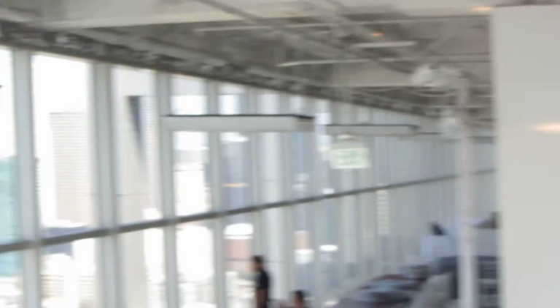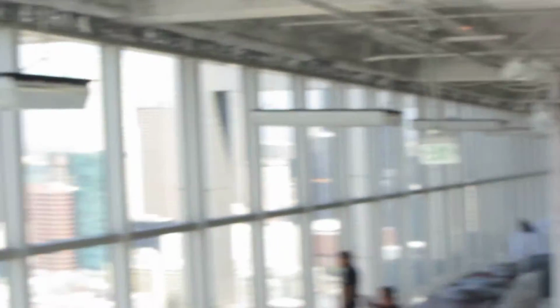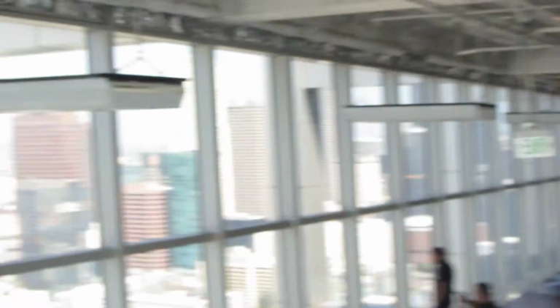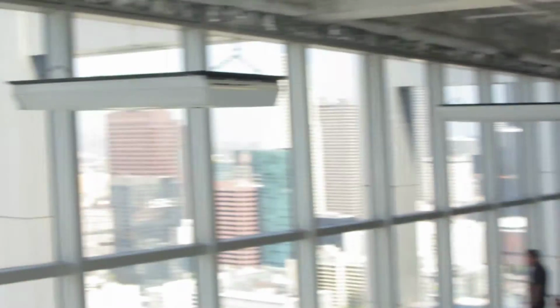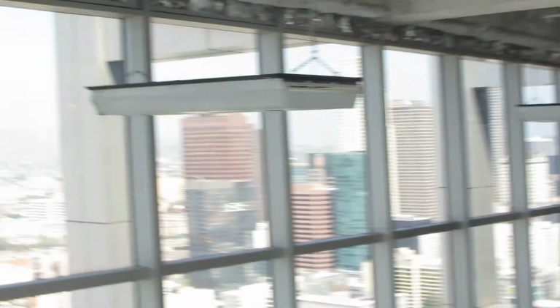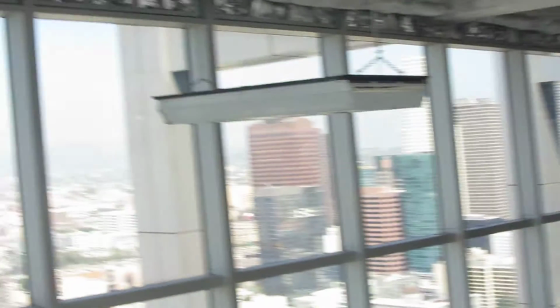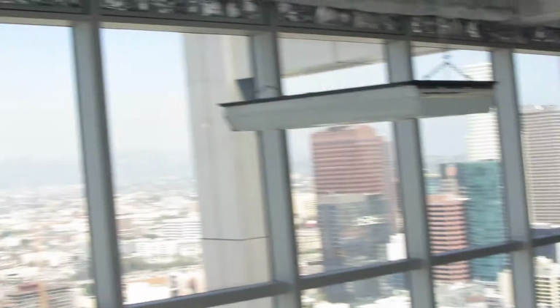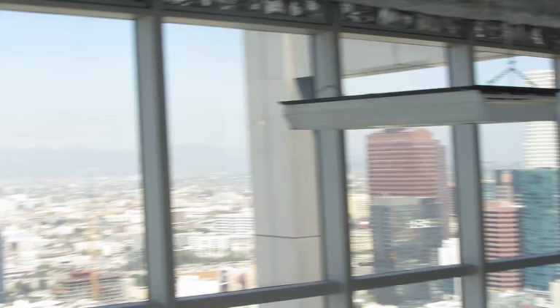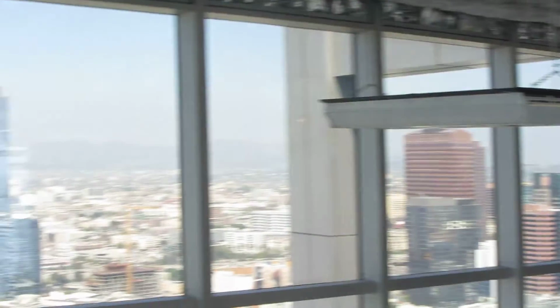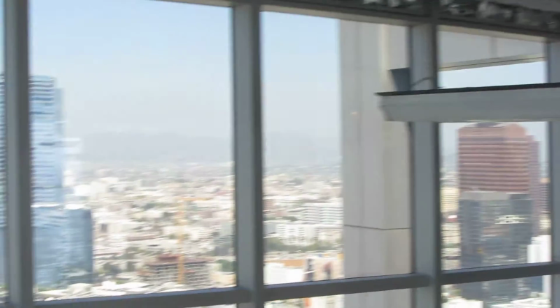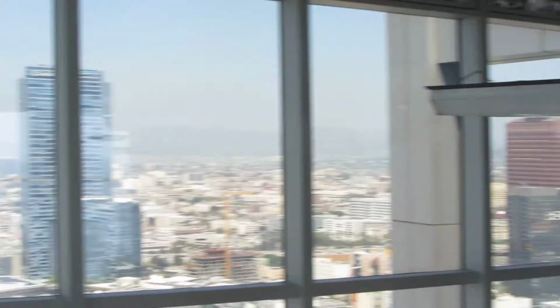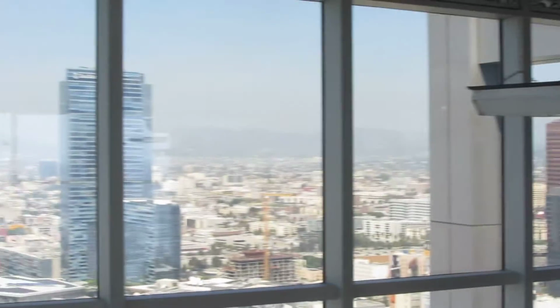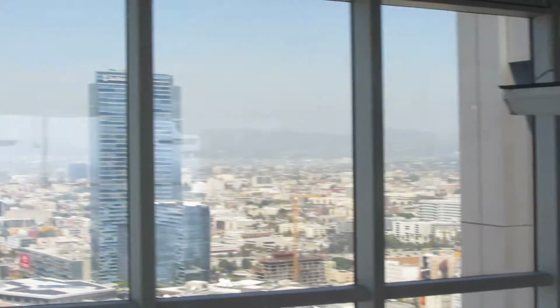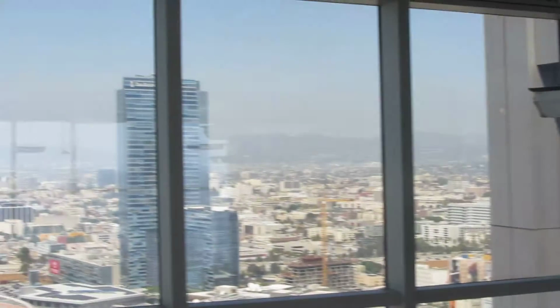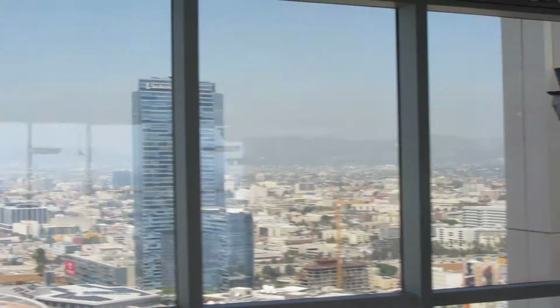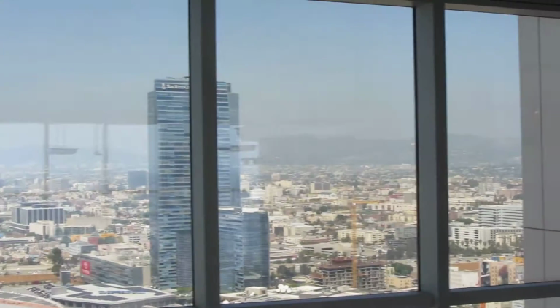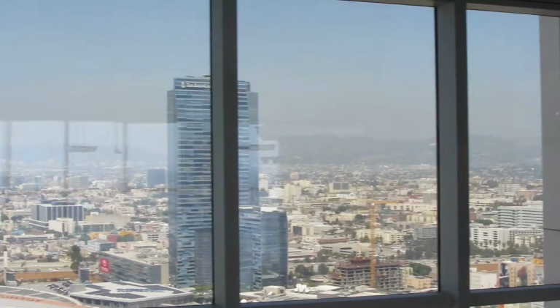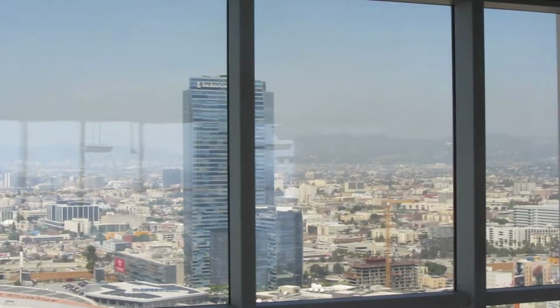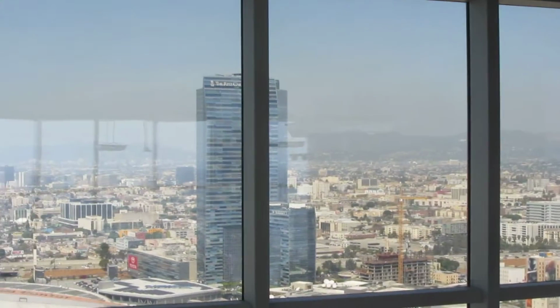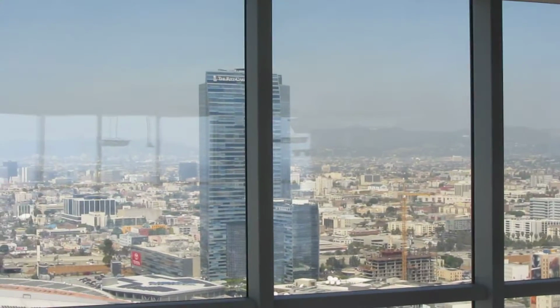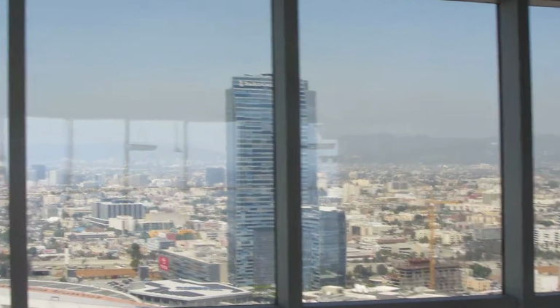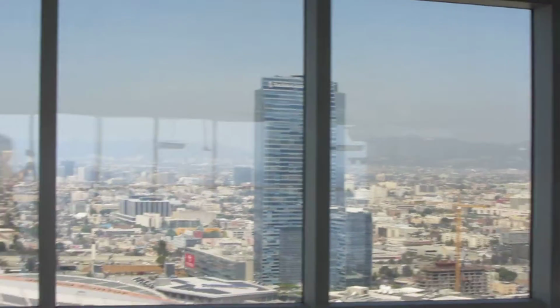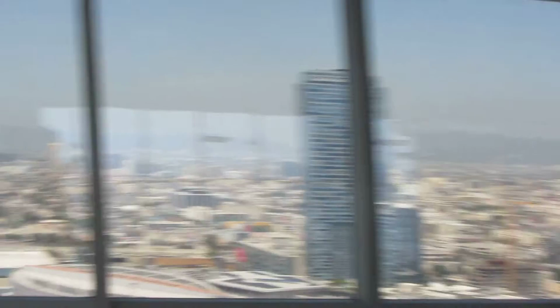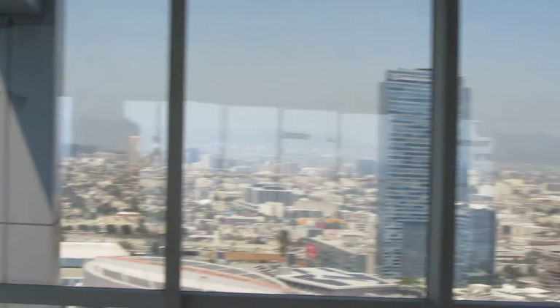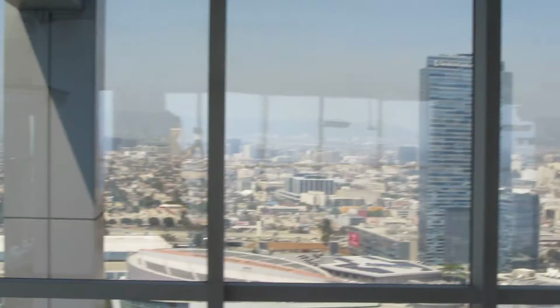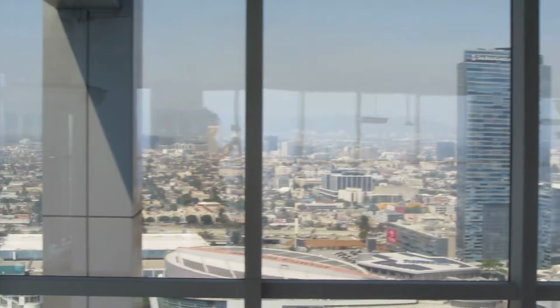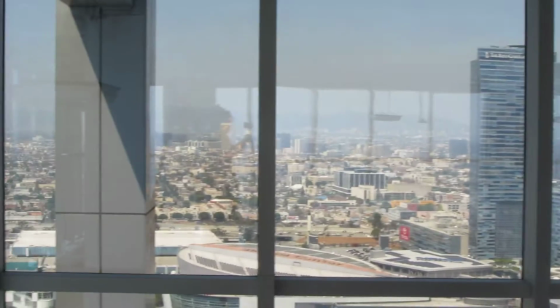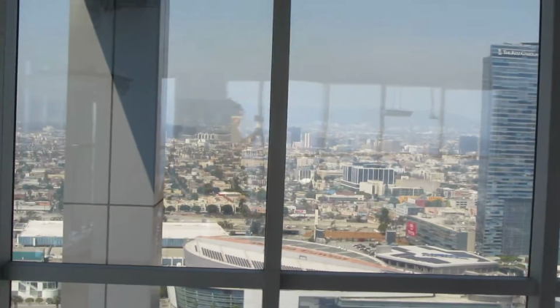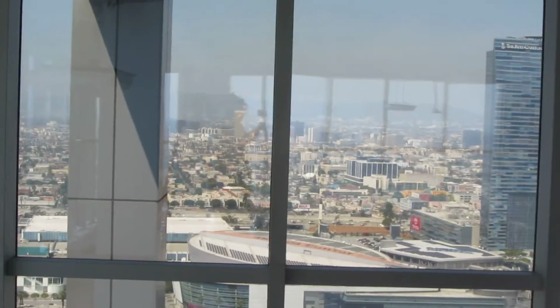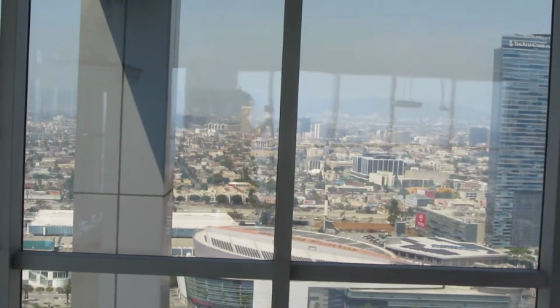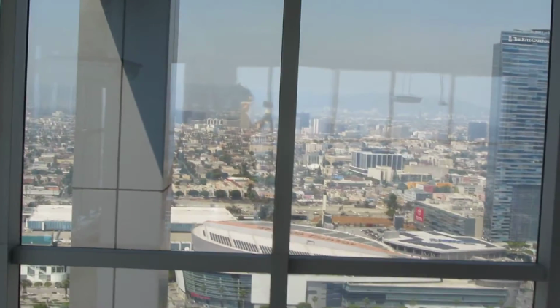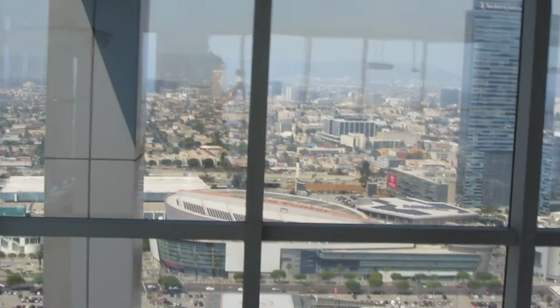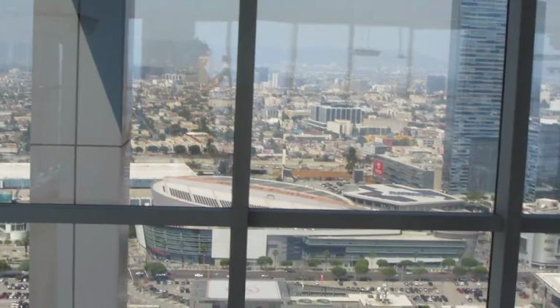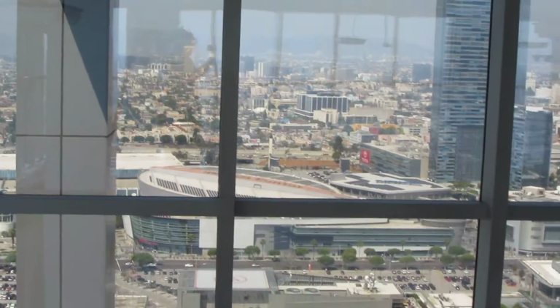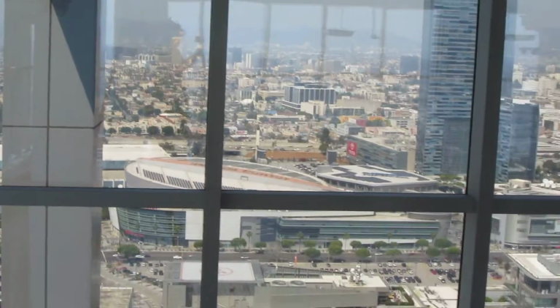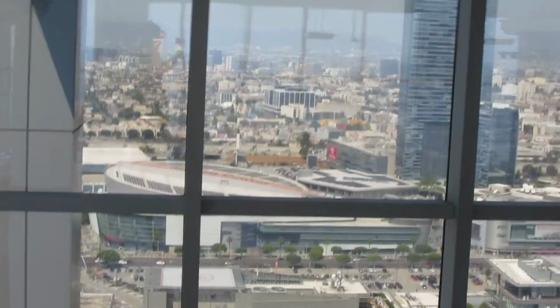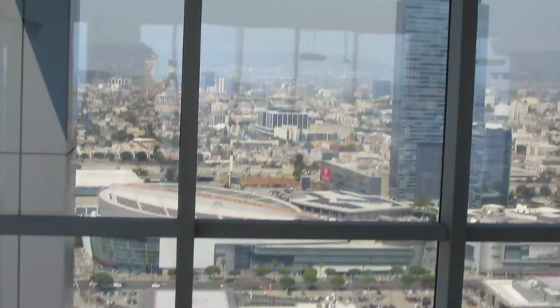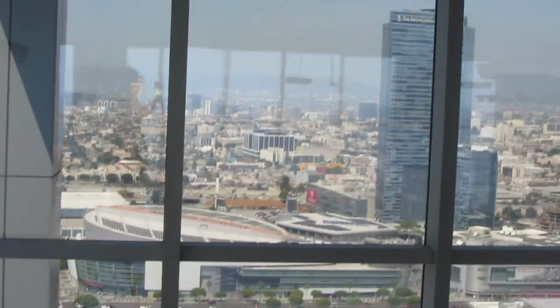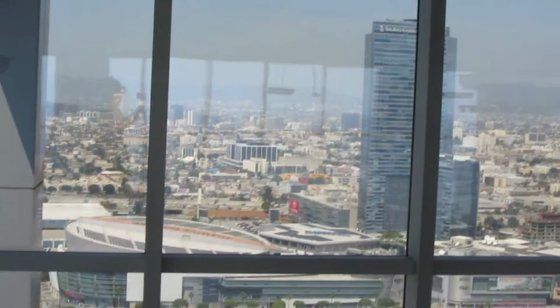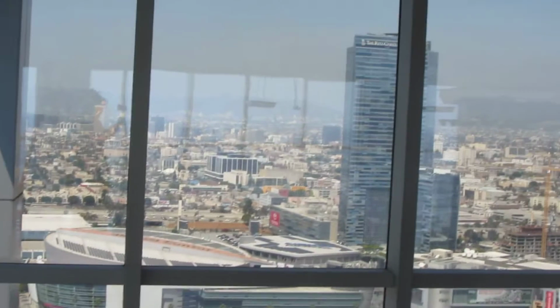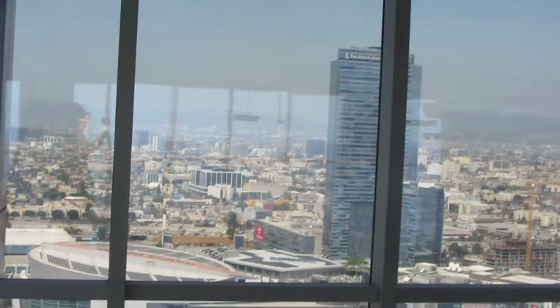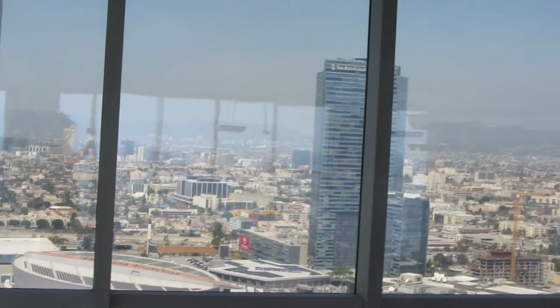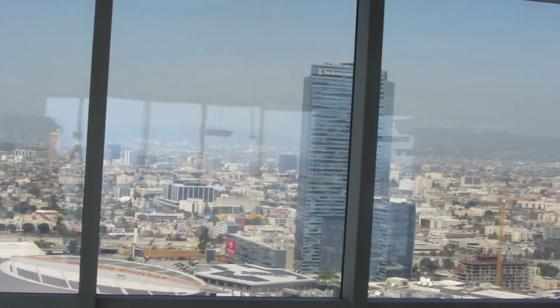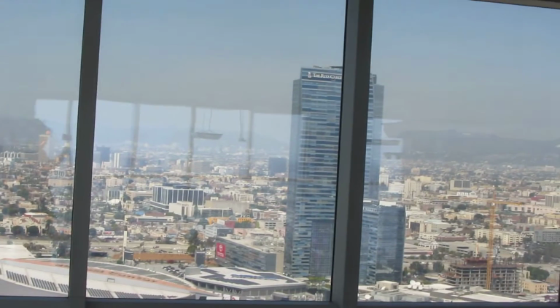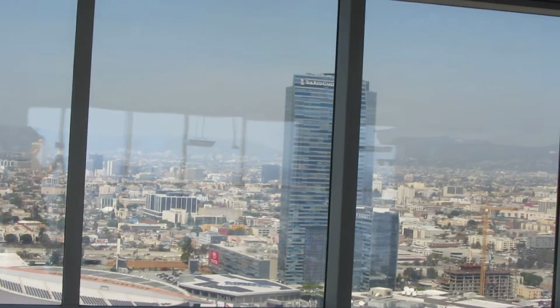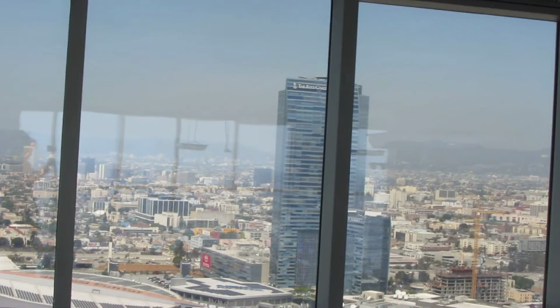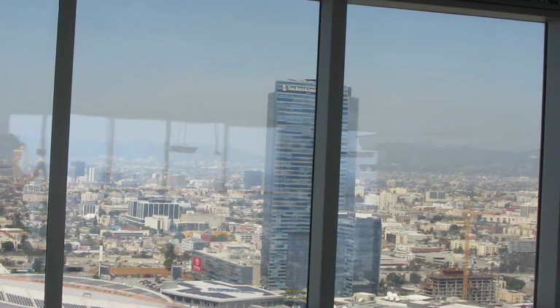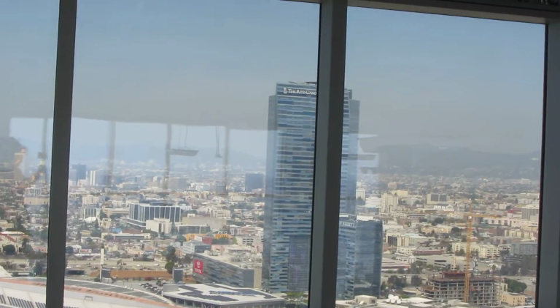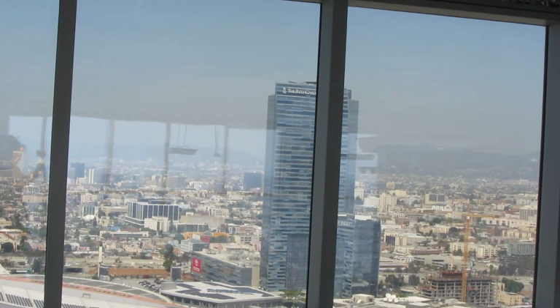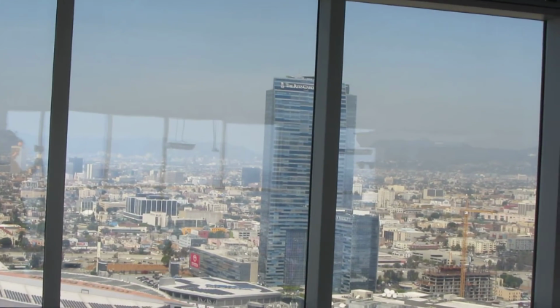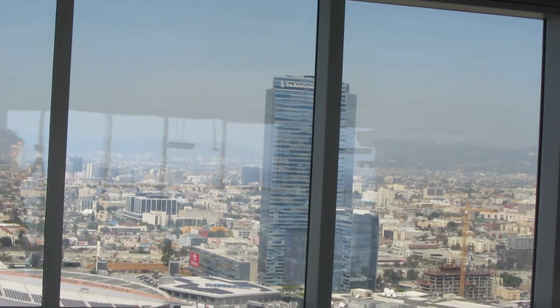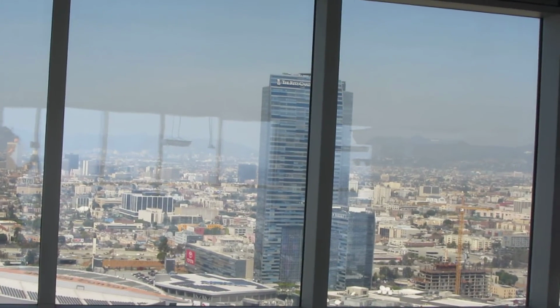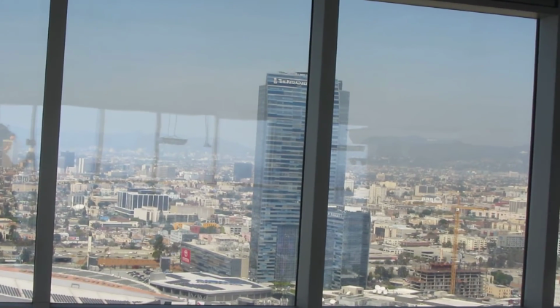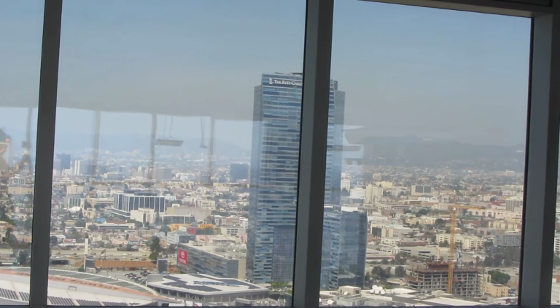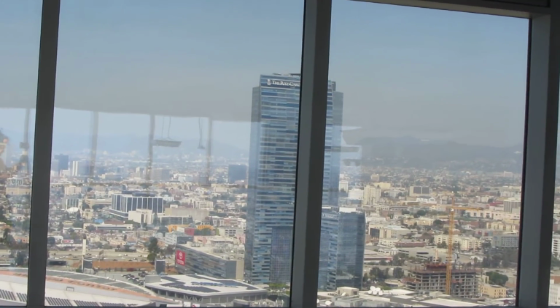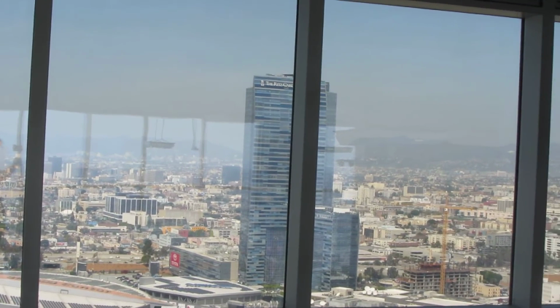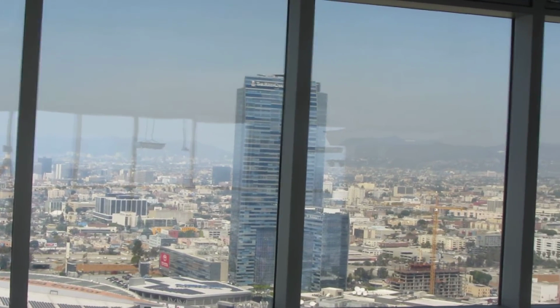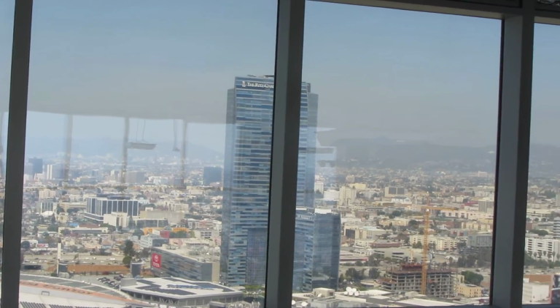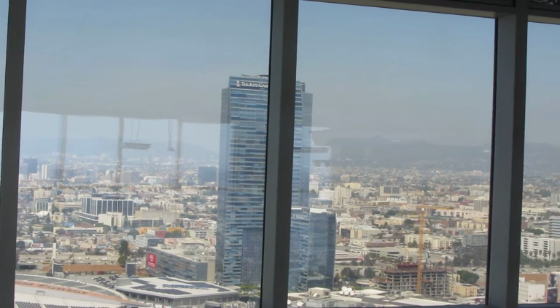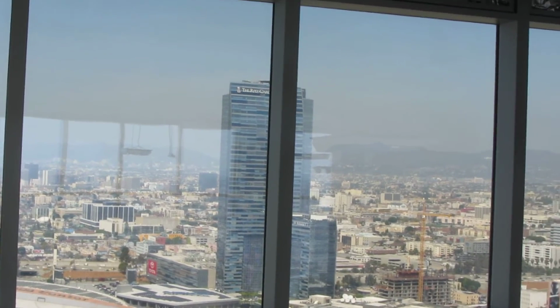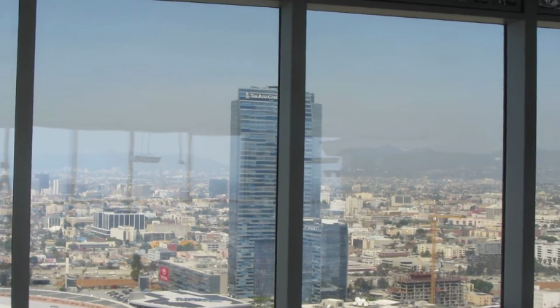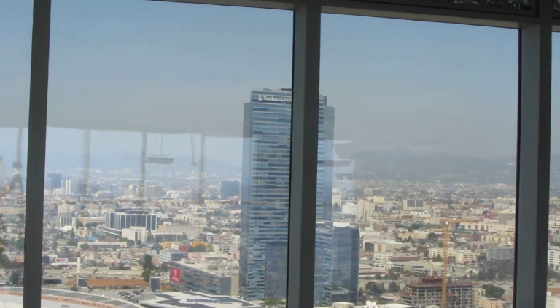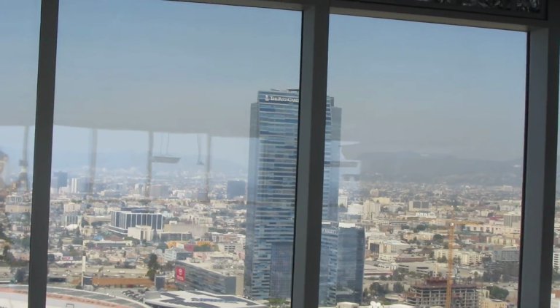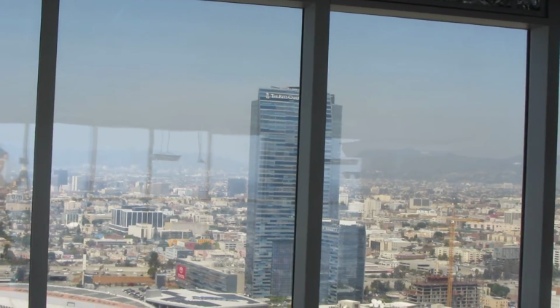That's the view of Staples Center, and the Ritz Carlton across the street.